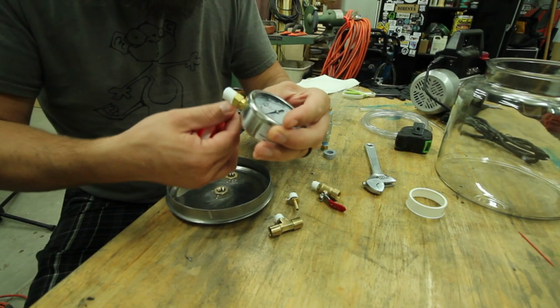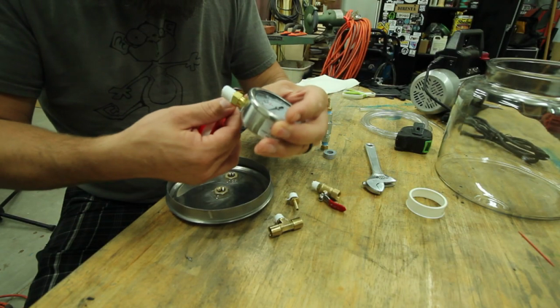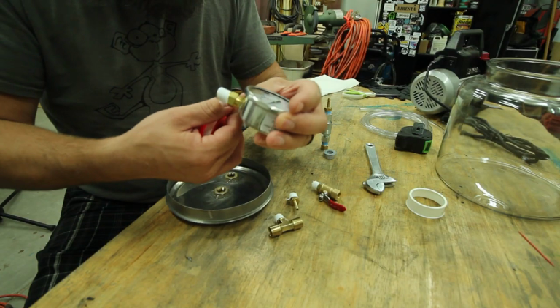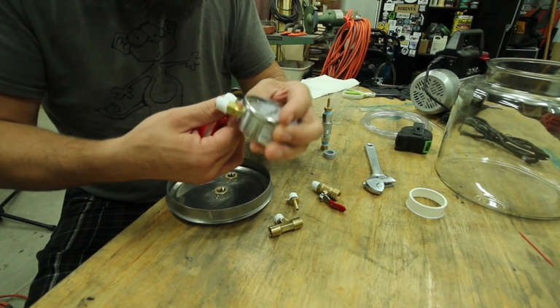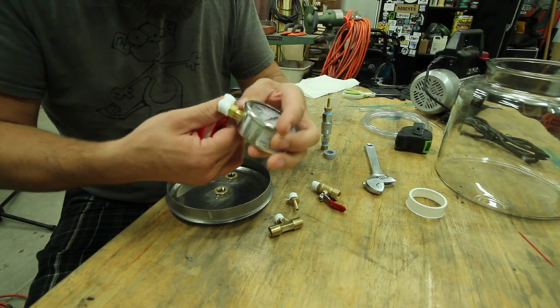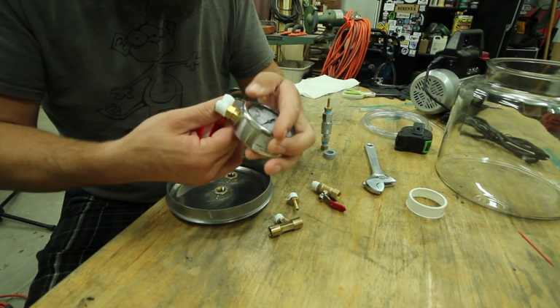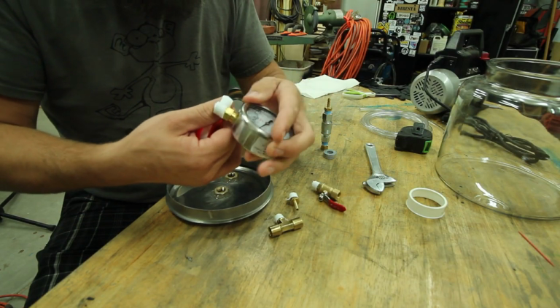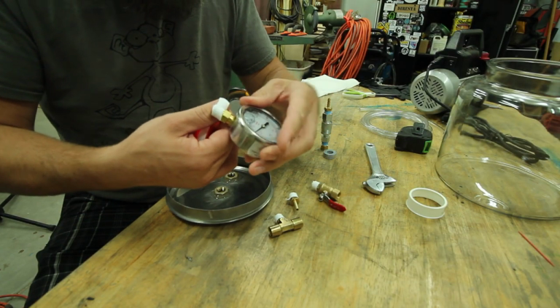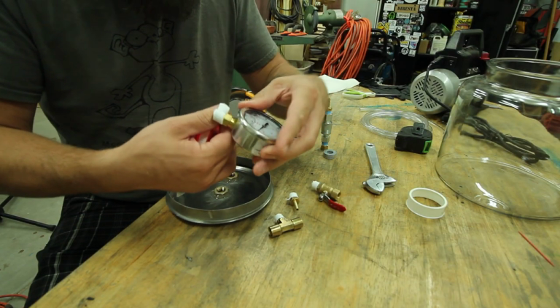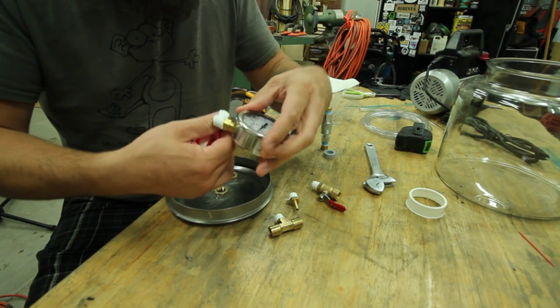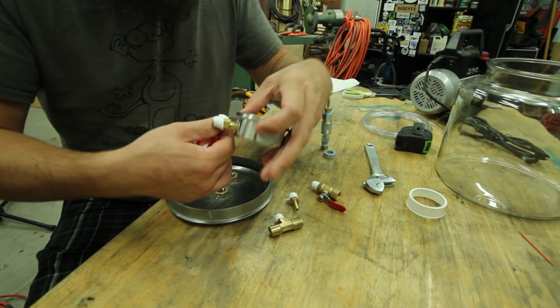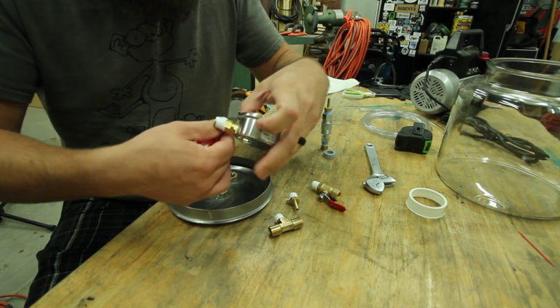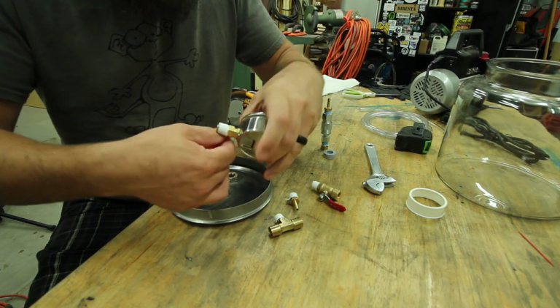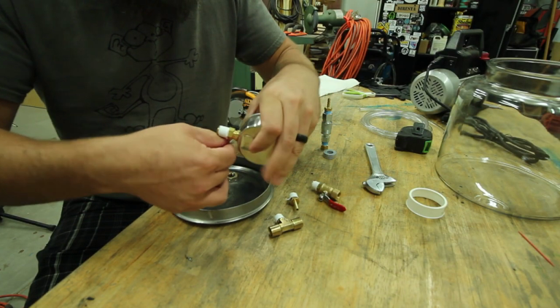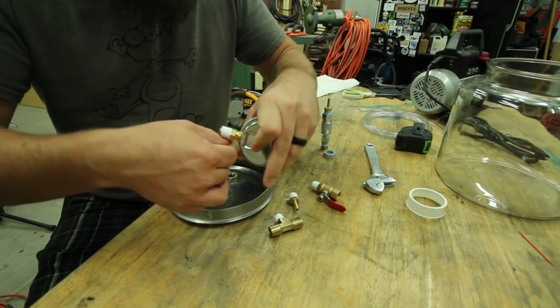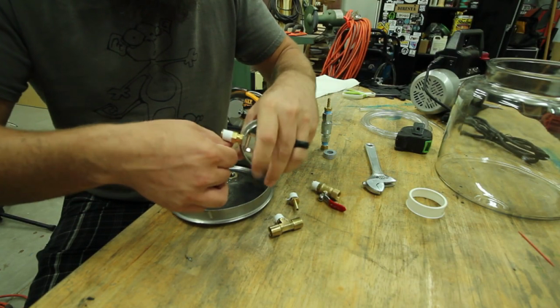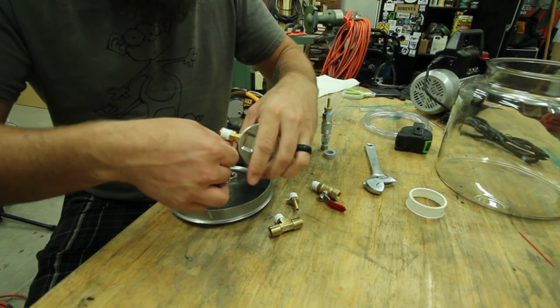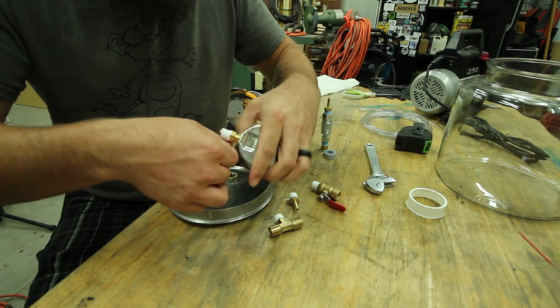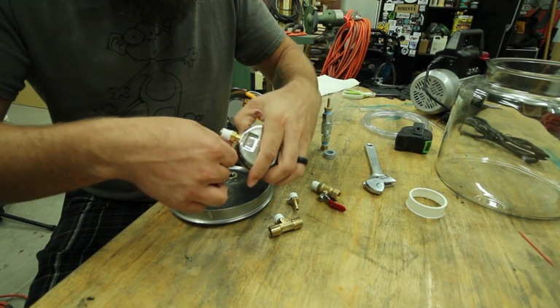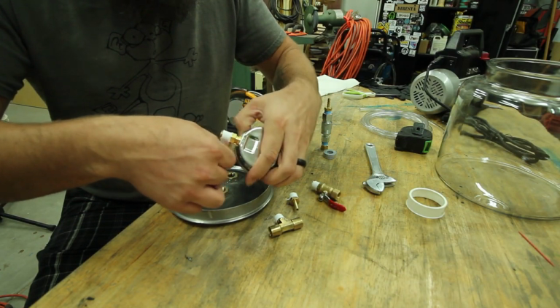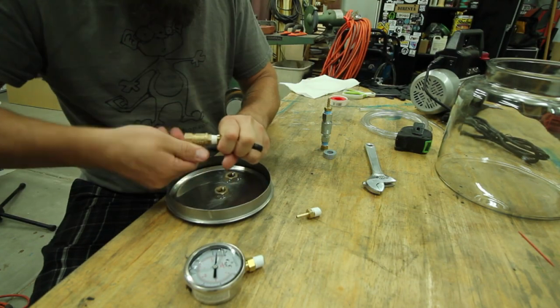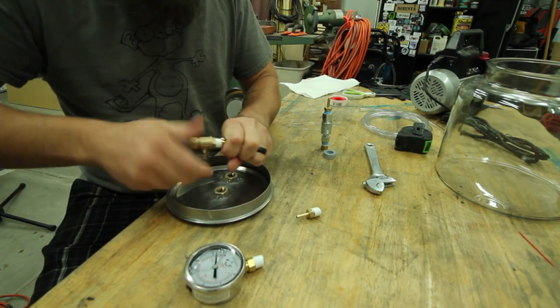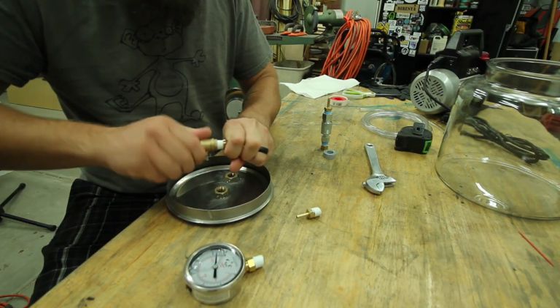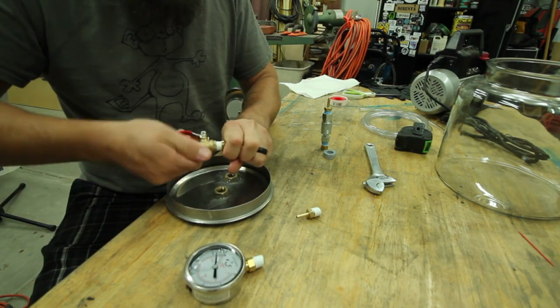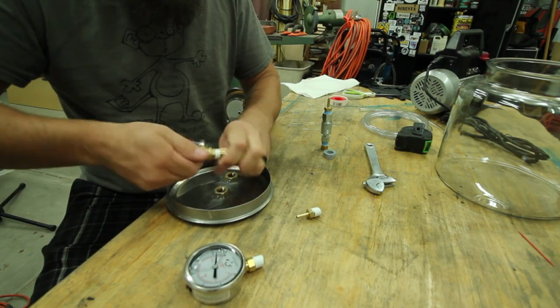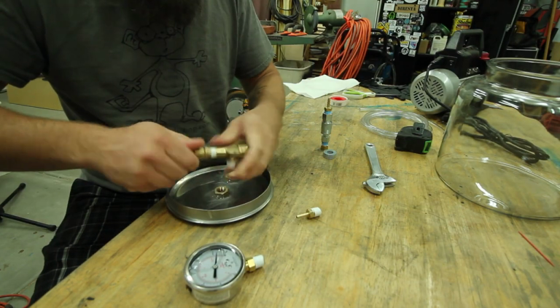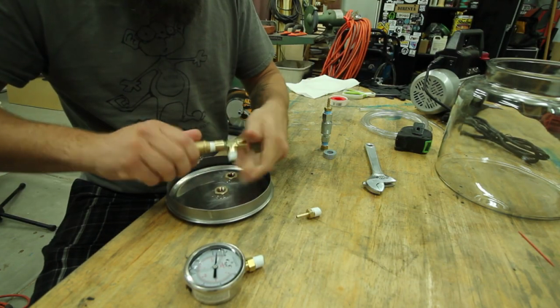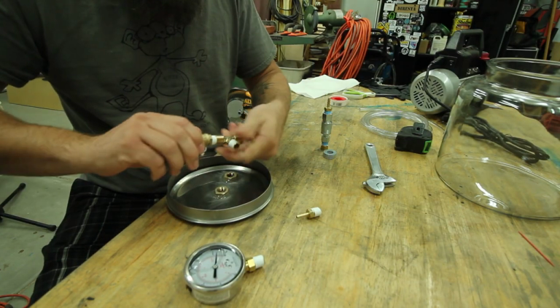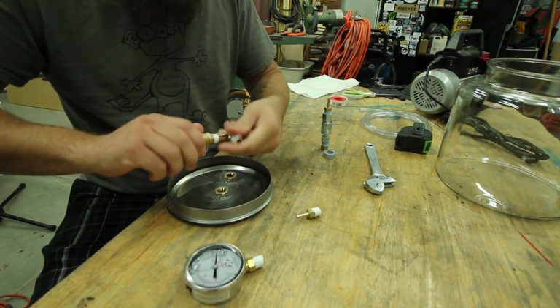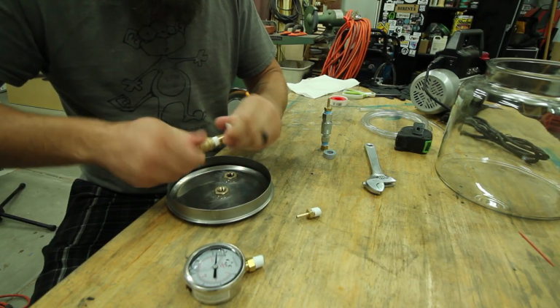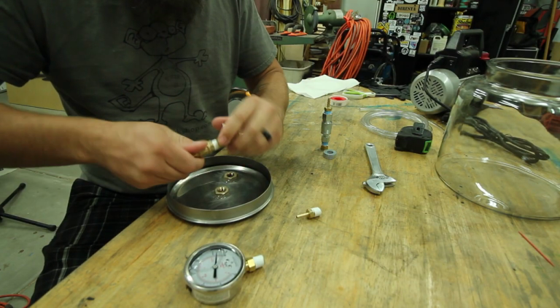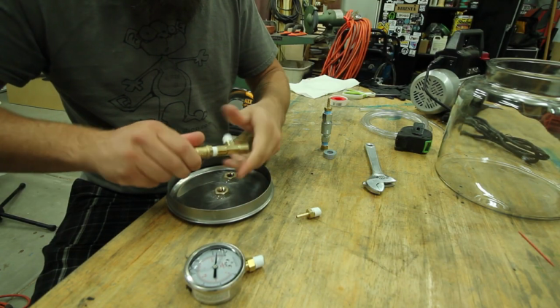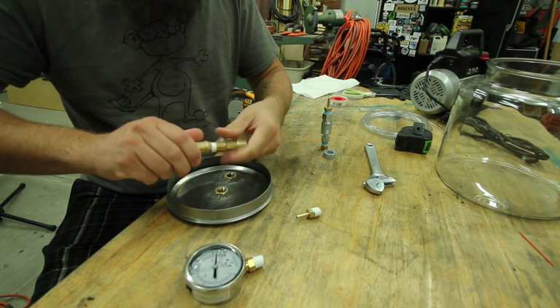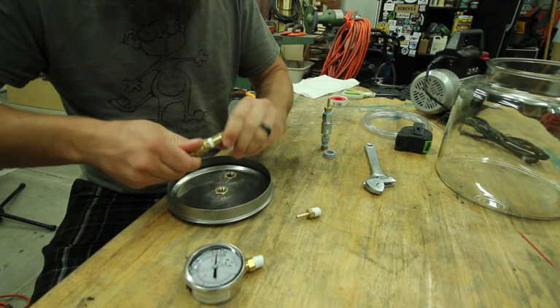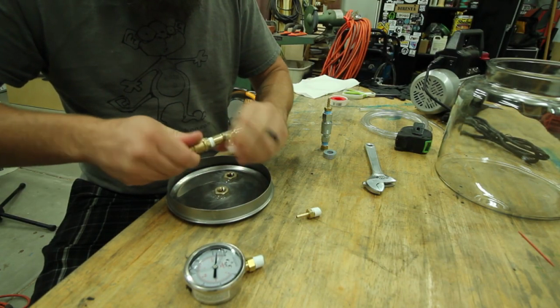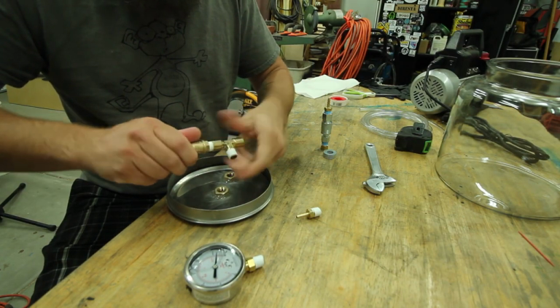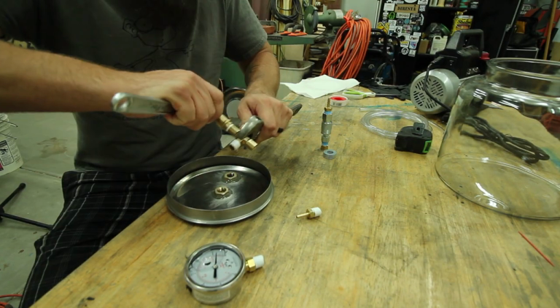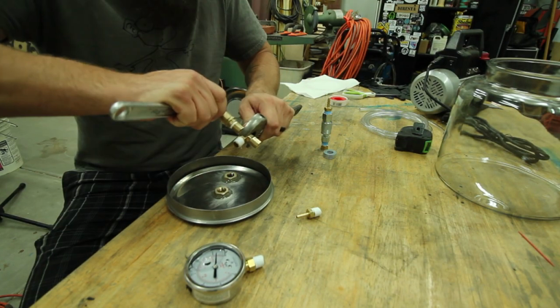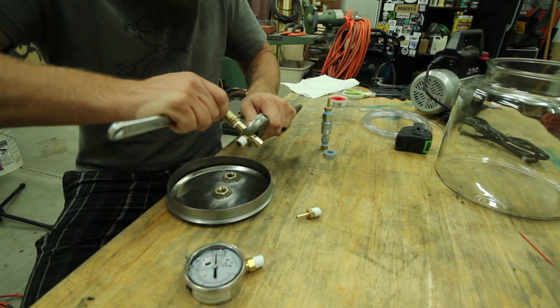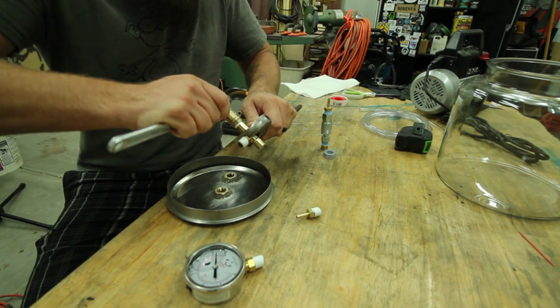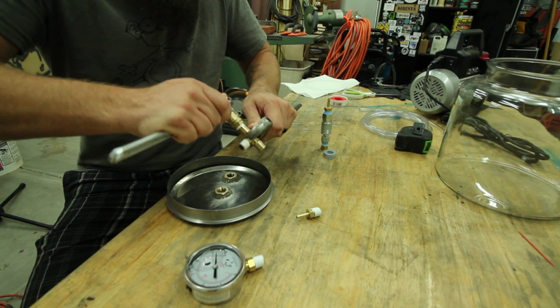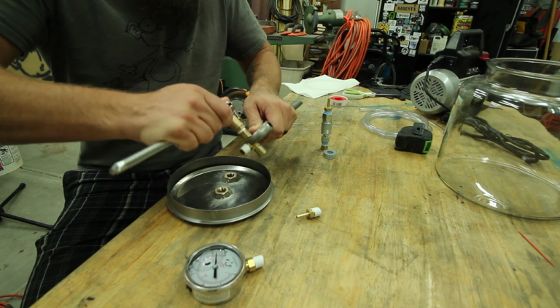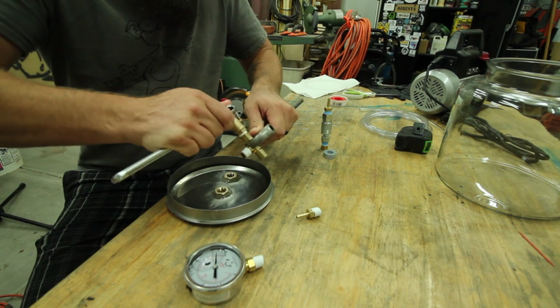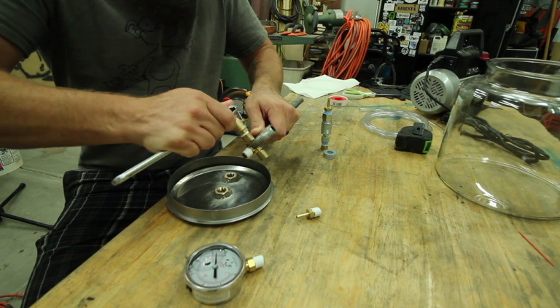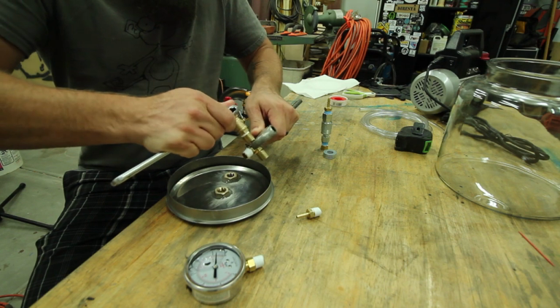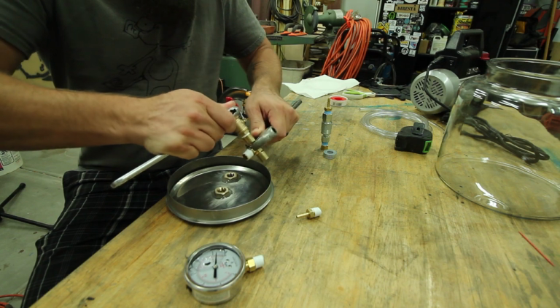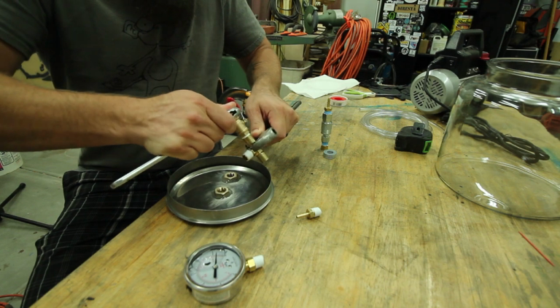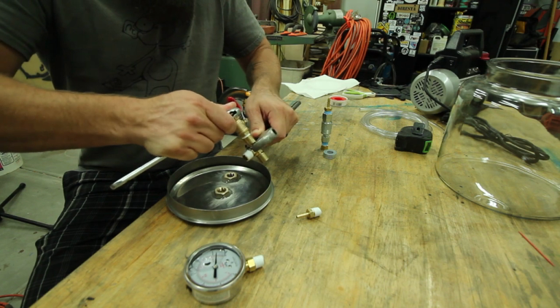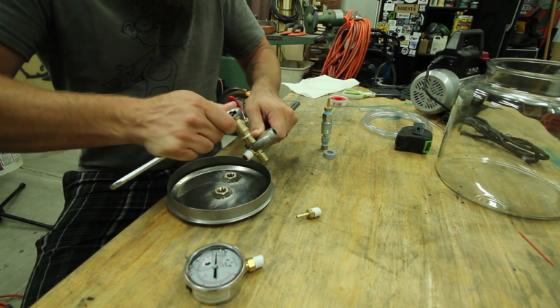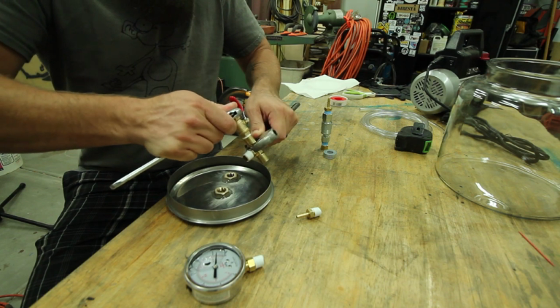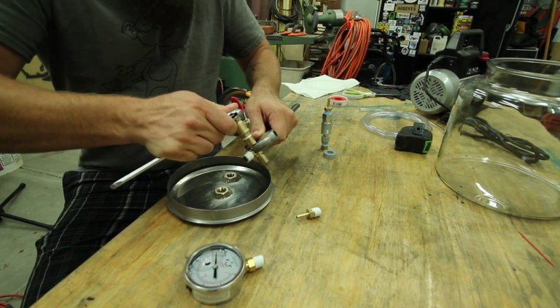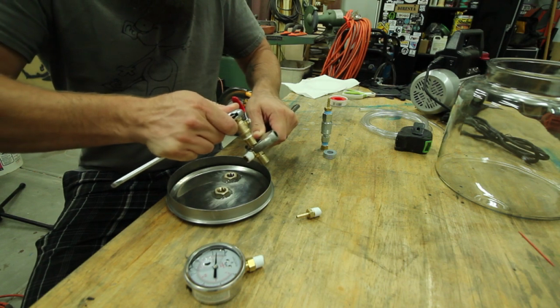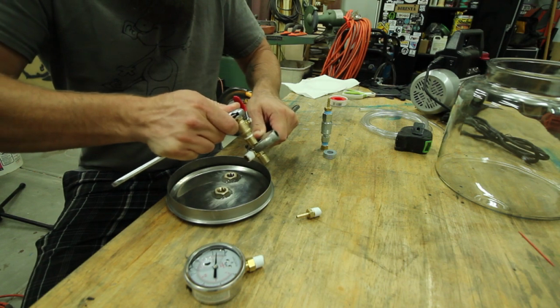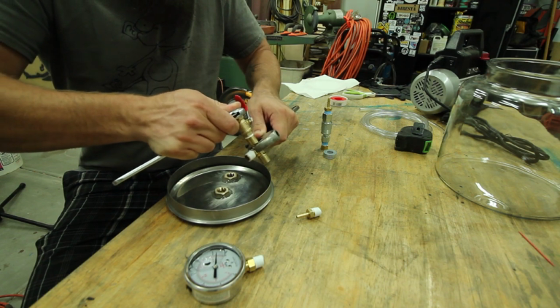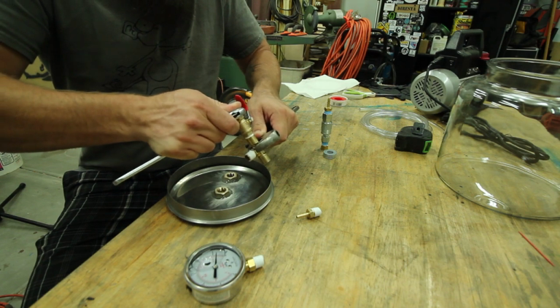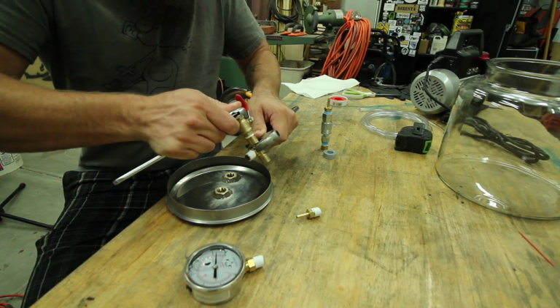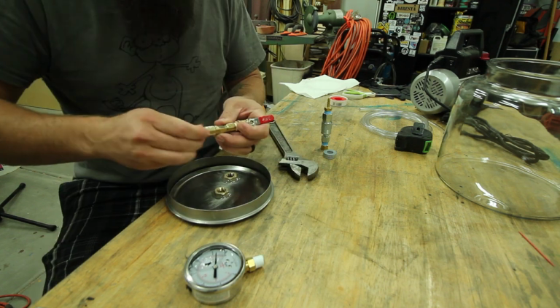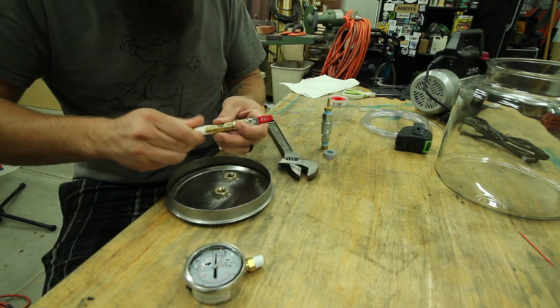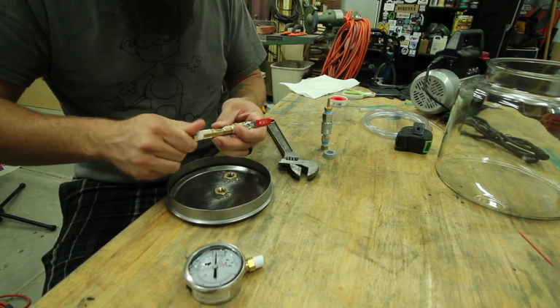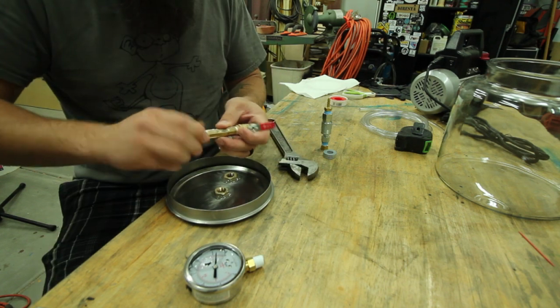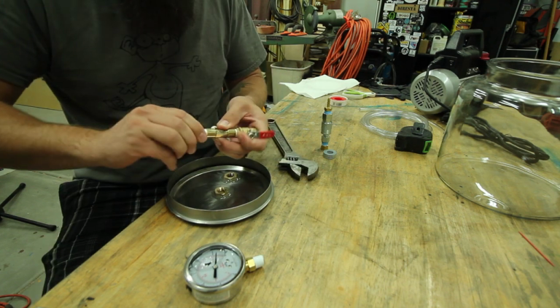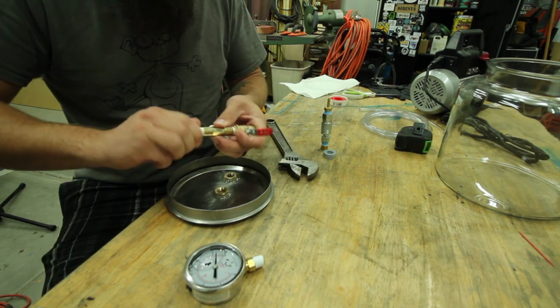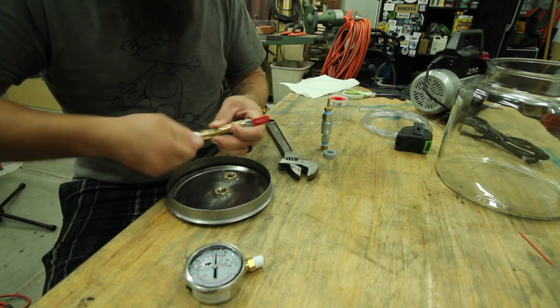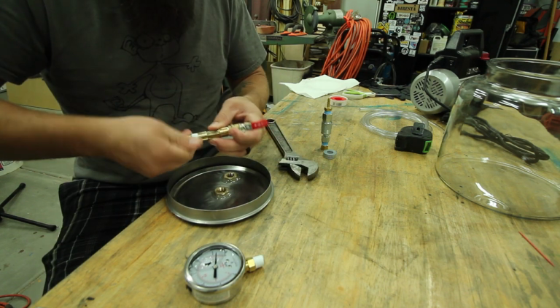When attaching all of the connectors and adapters, you'll want to apply Teflon tape to all of the threaded areas to ensure a proper seal.